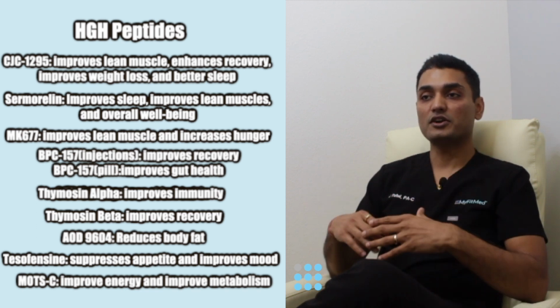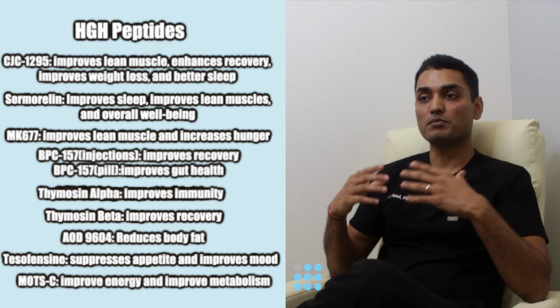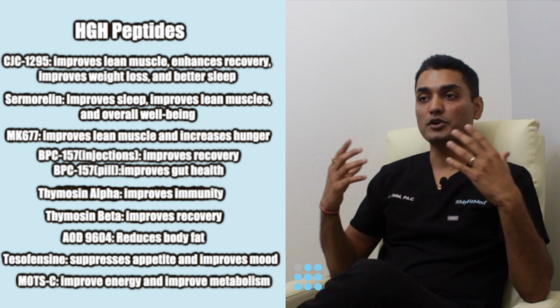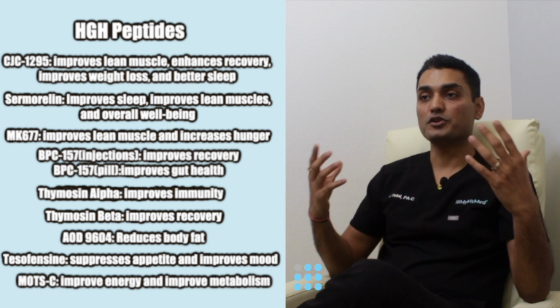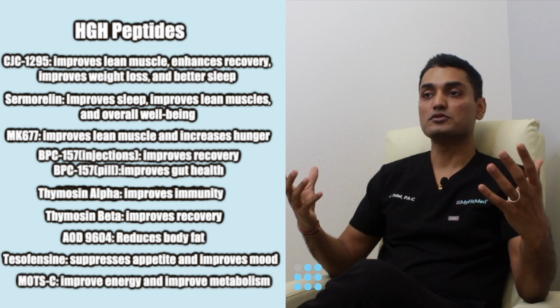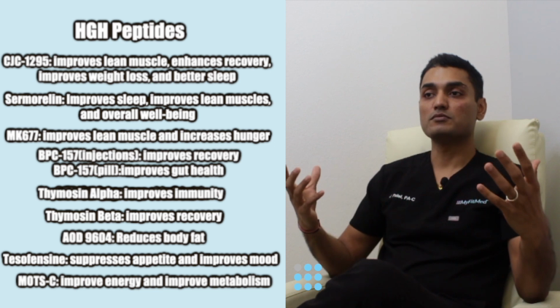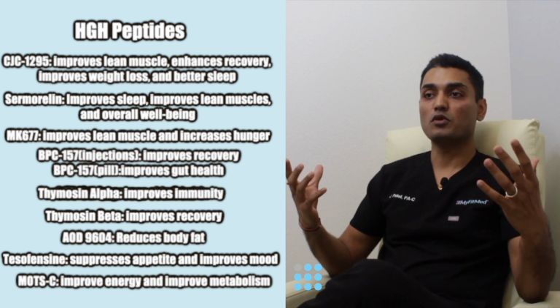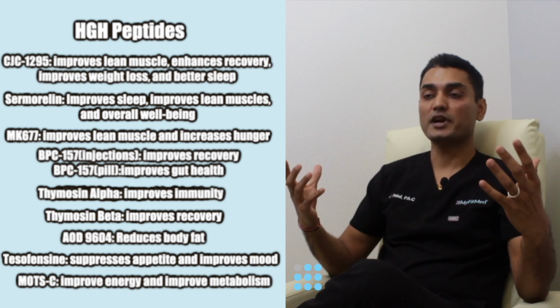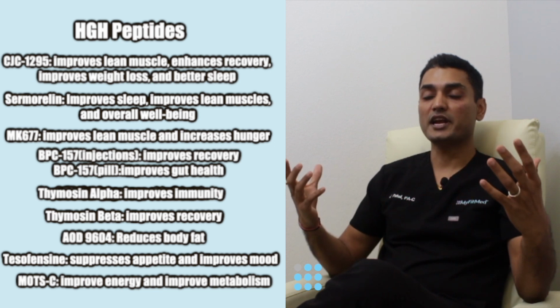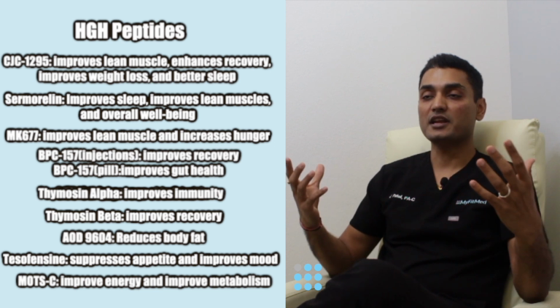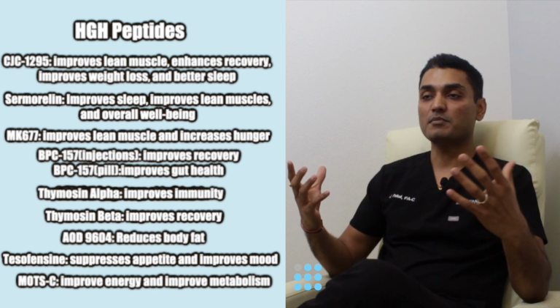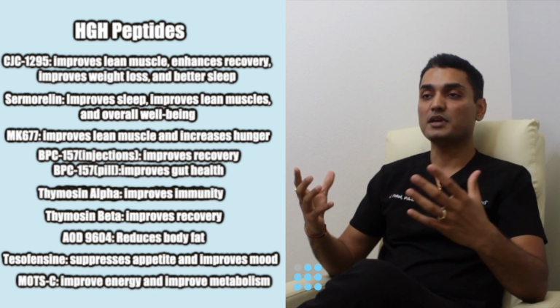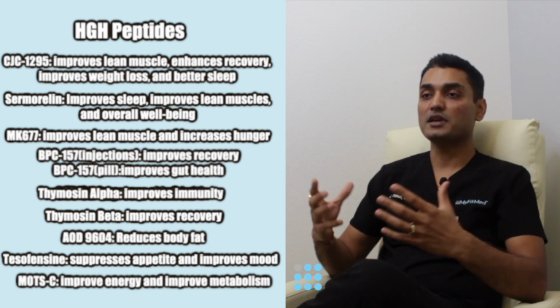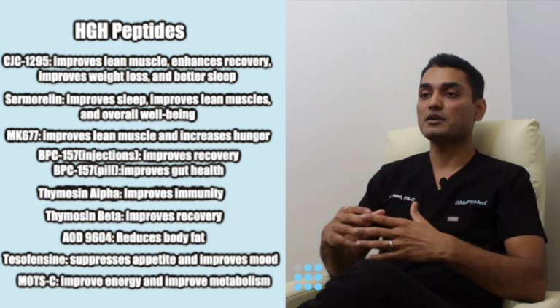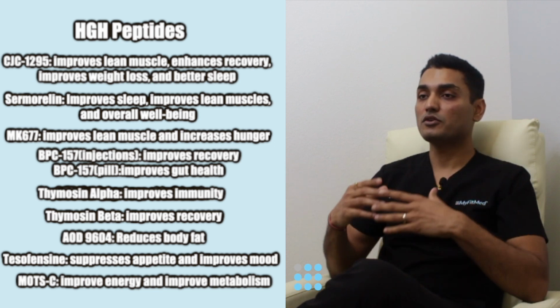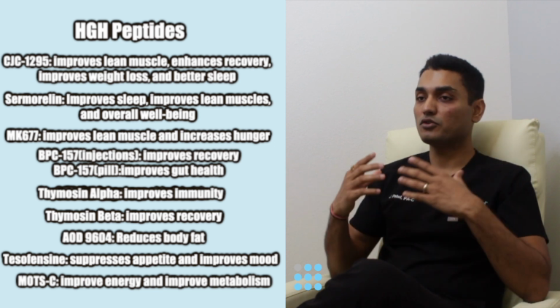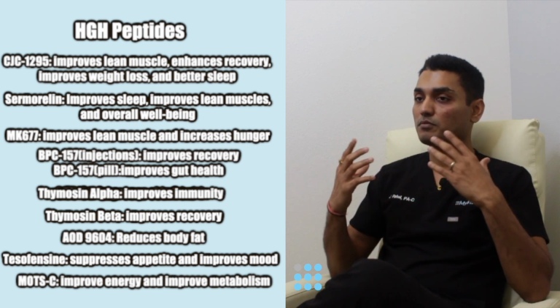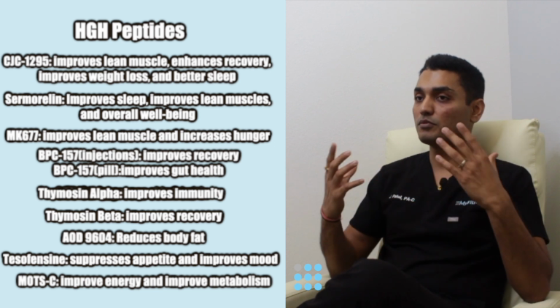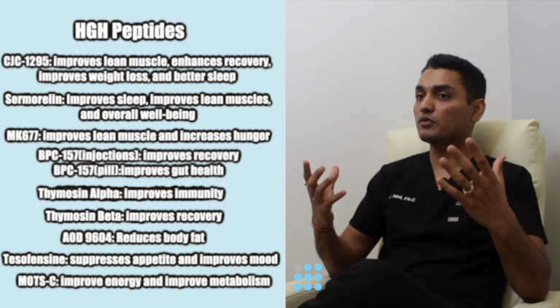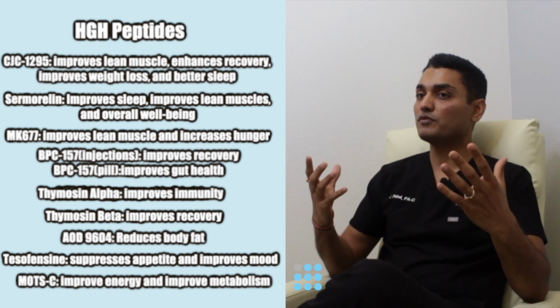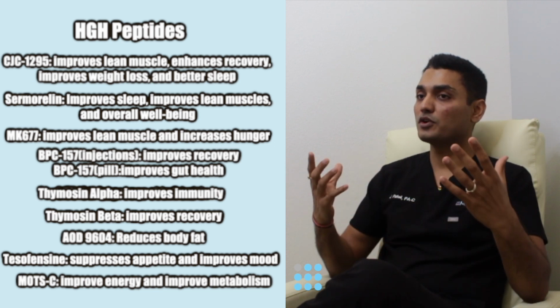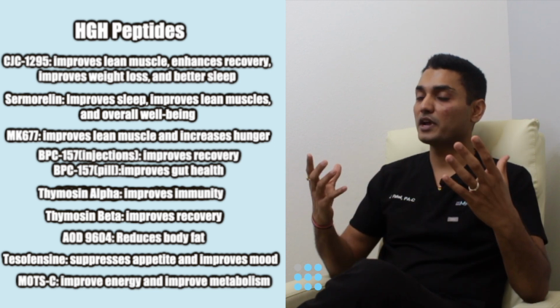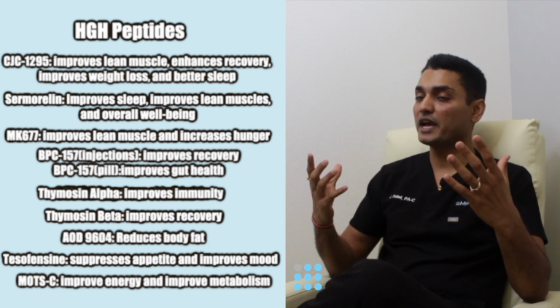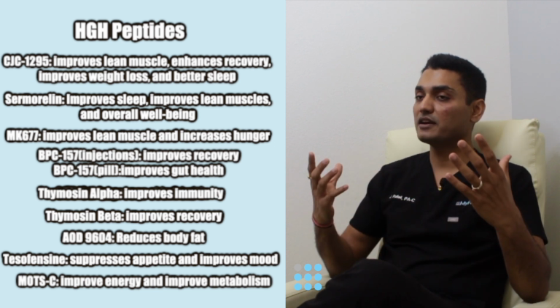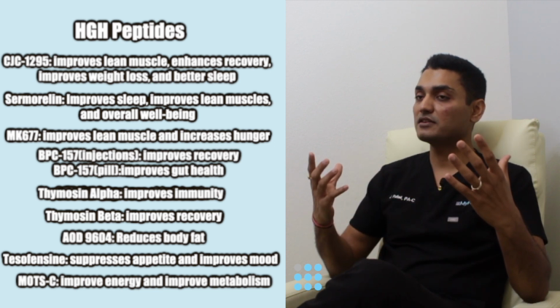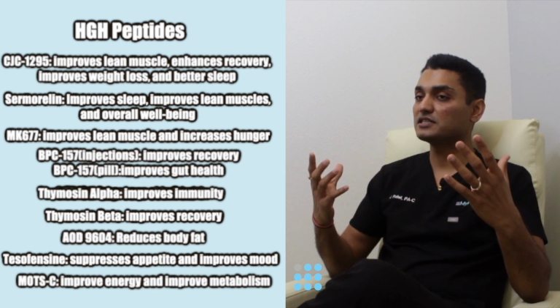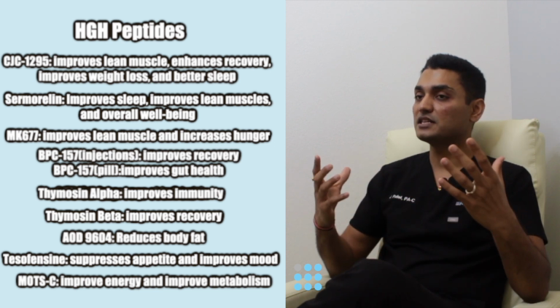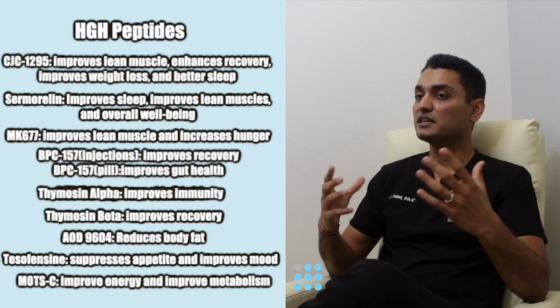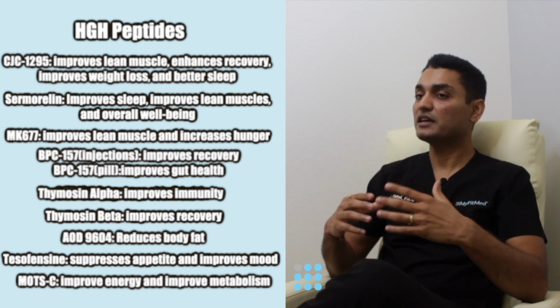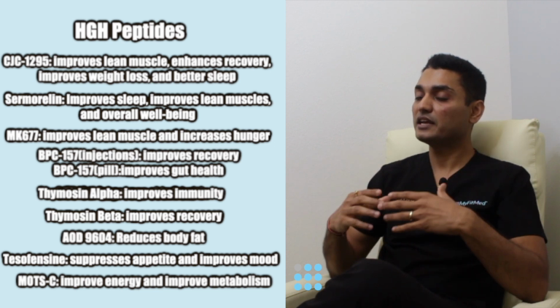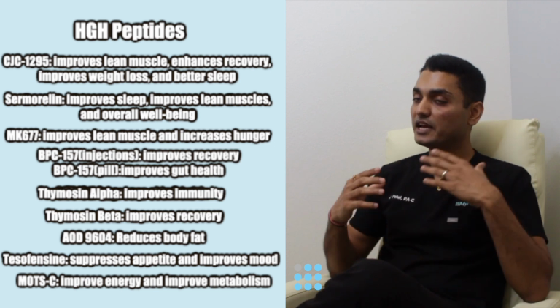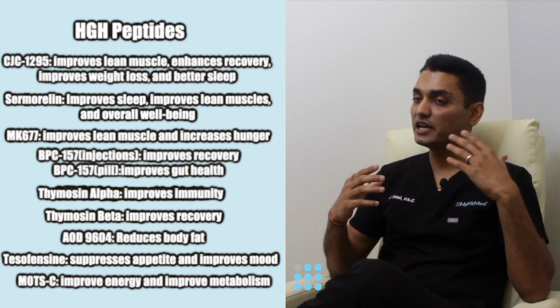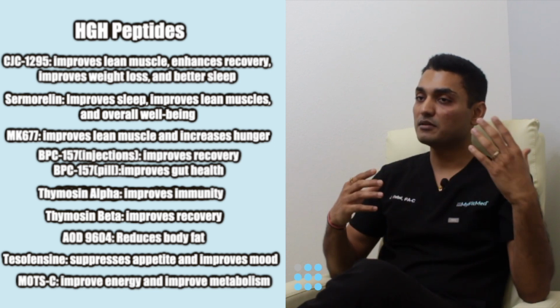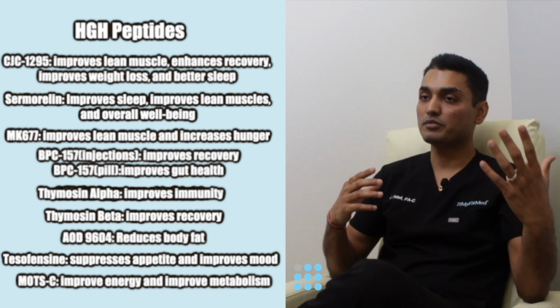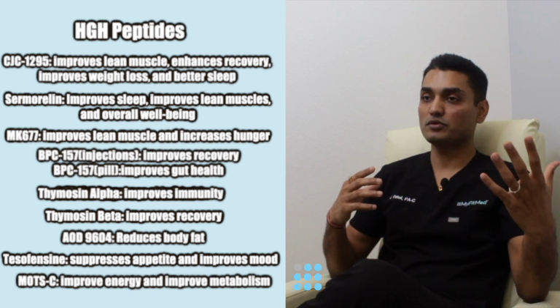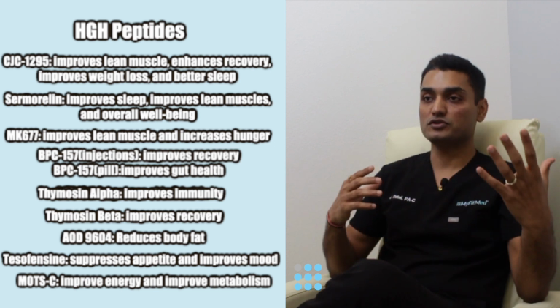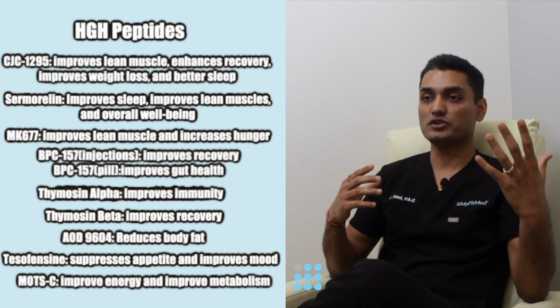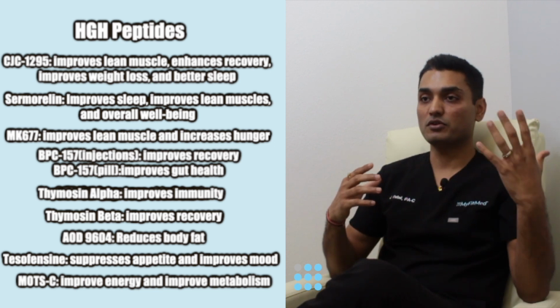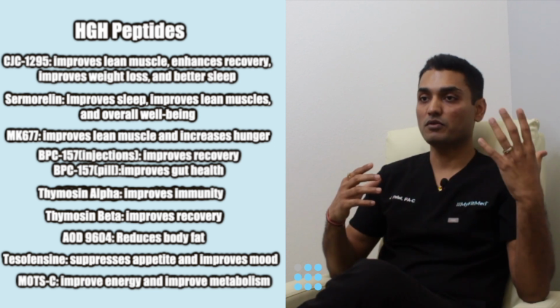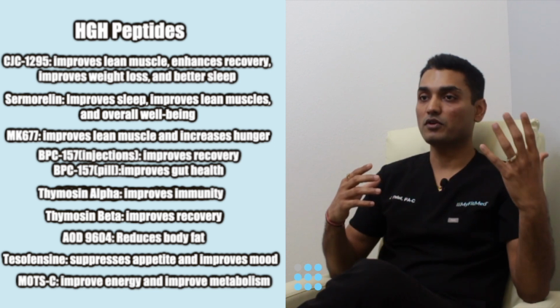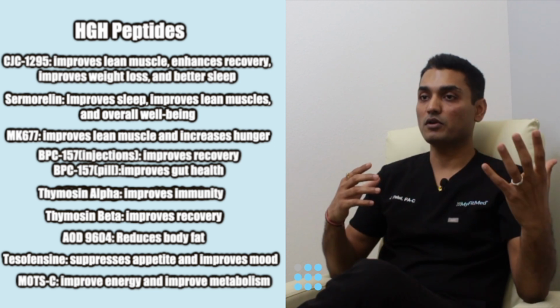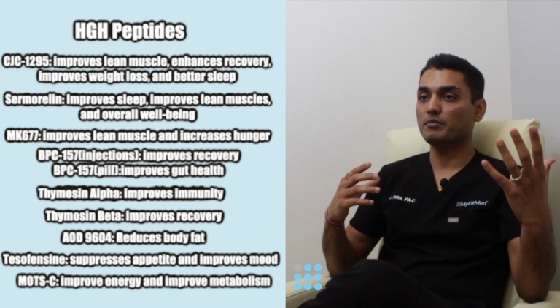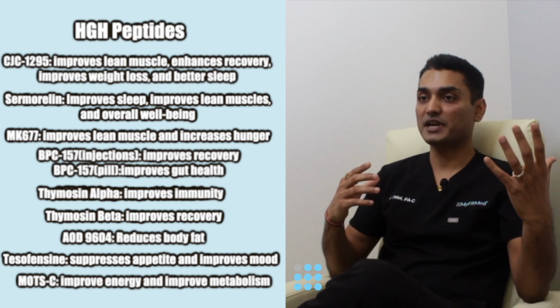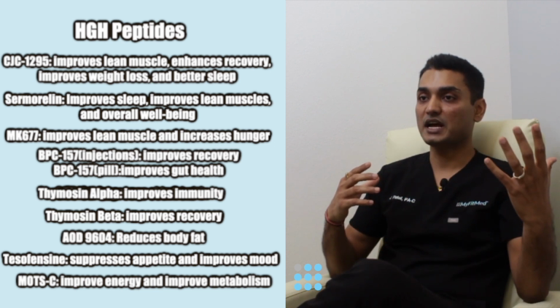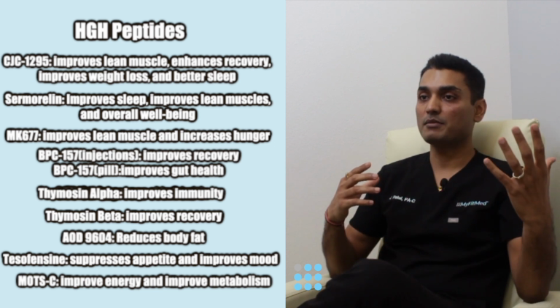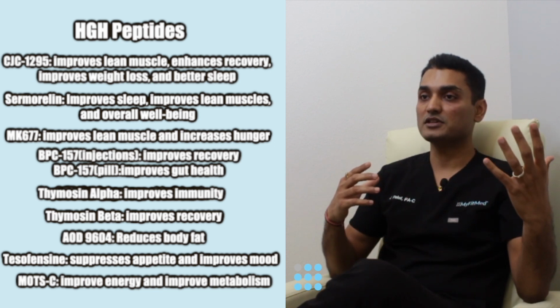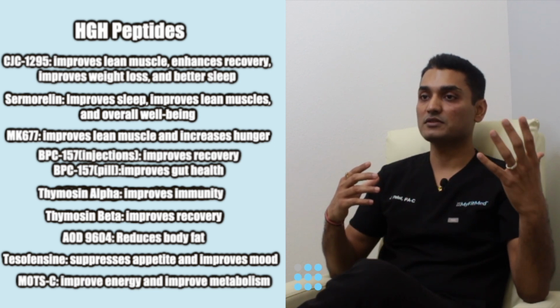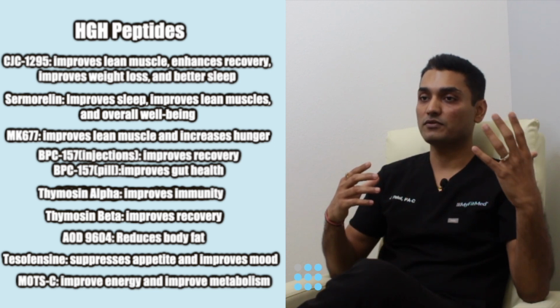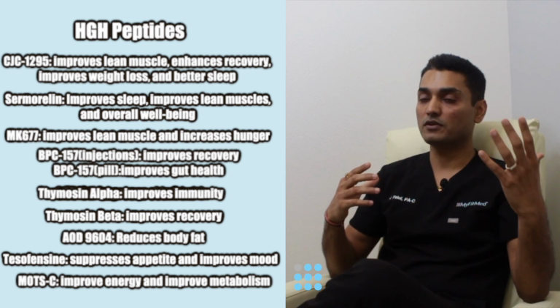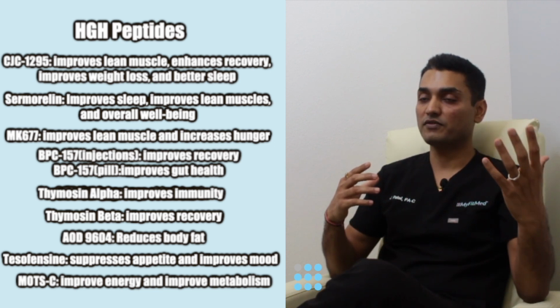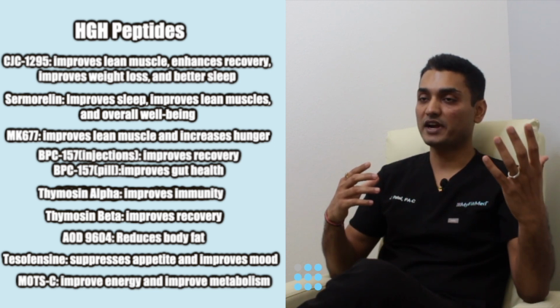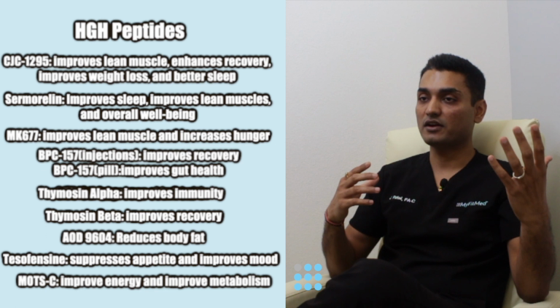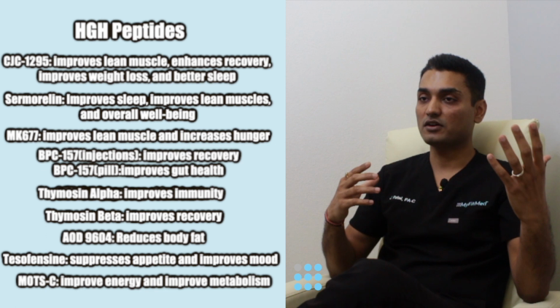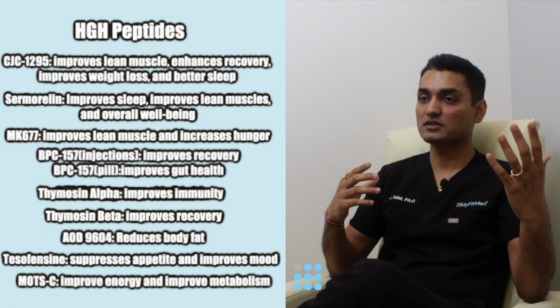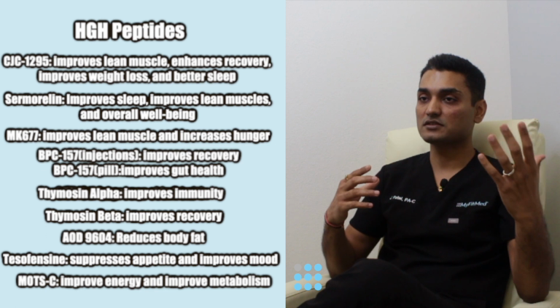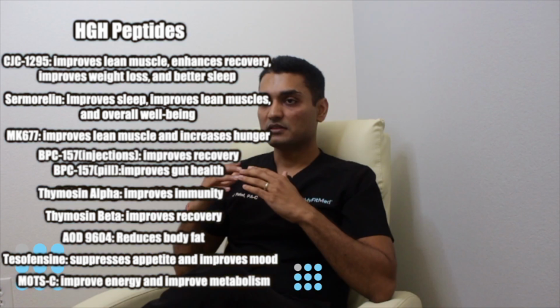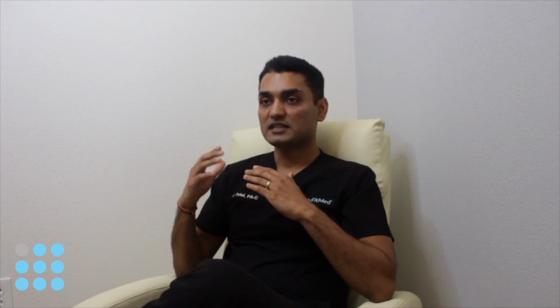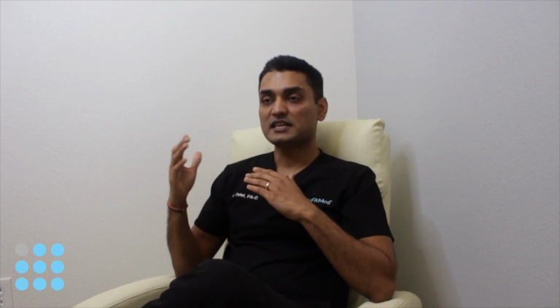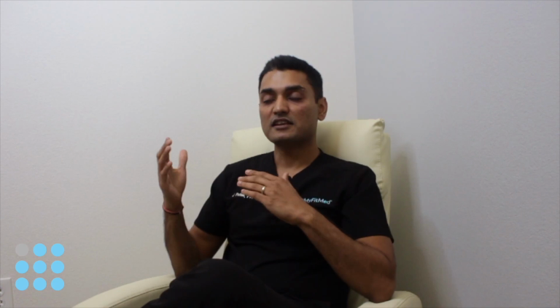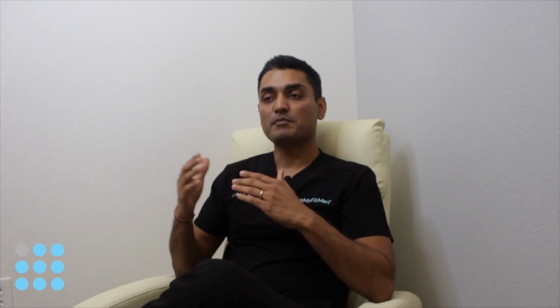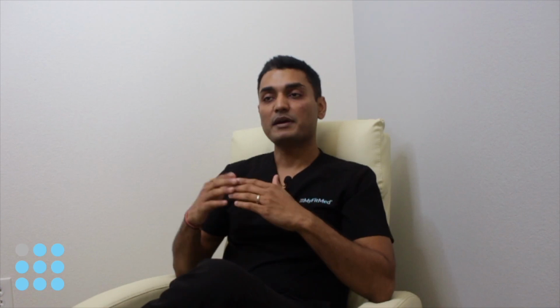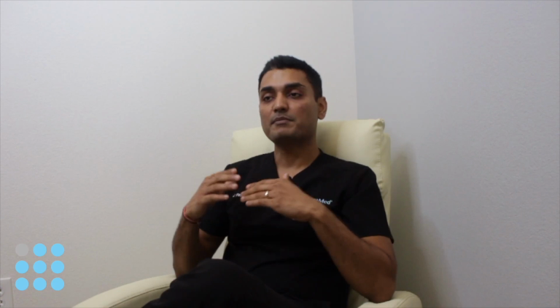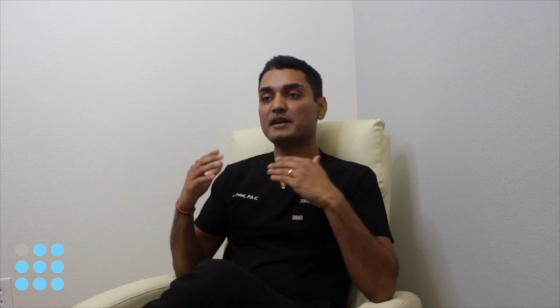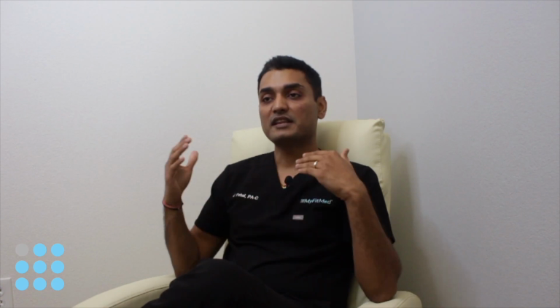MOTC acetate pushes the mitochondria to produce more ATP to improve your energy and improves your overall metabolism for fat loss.